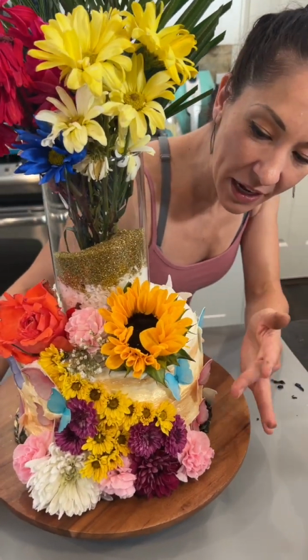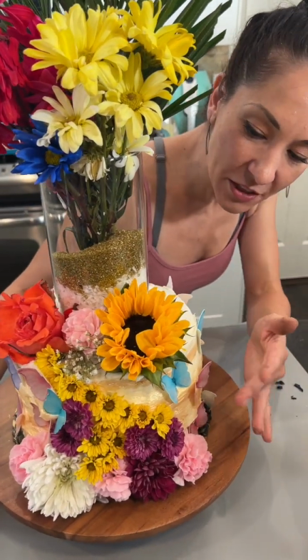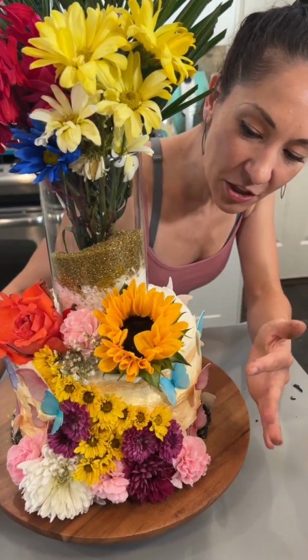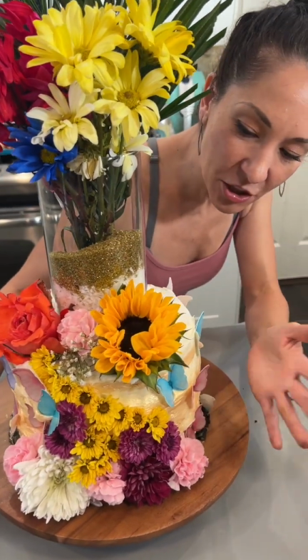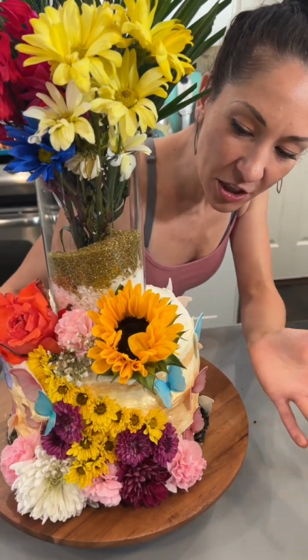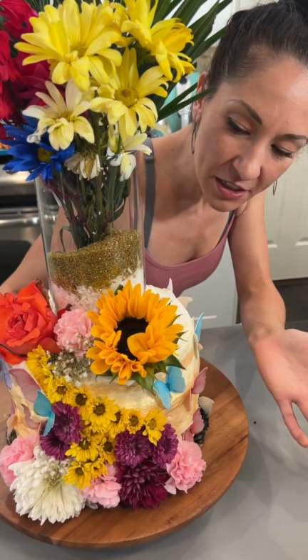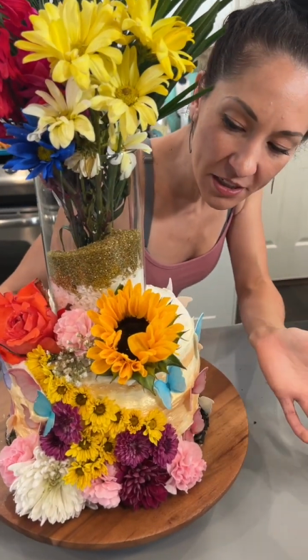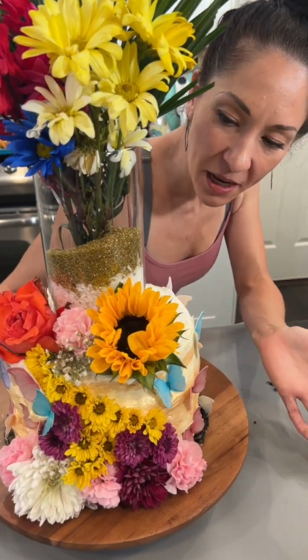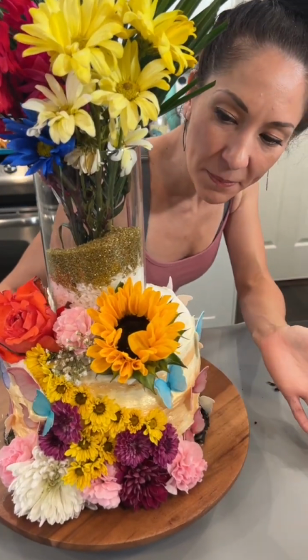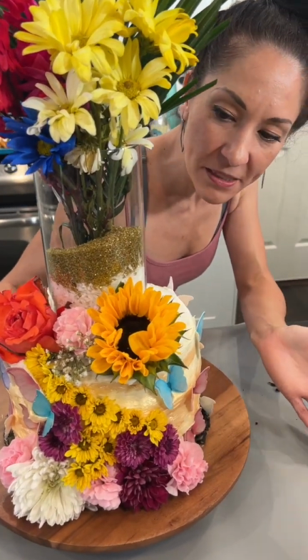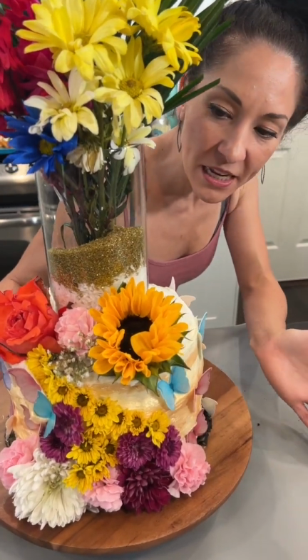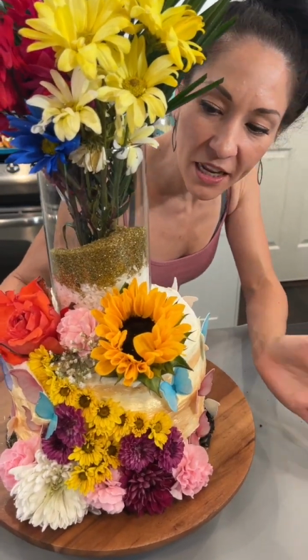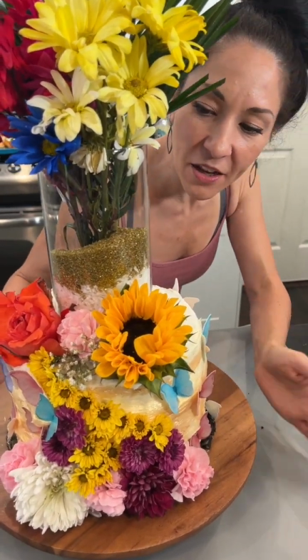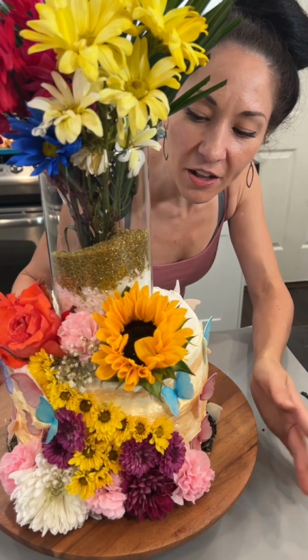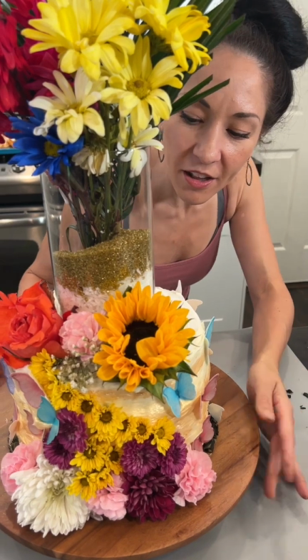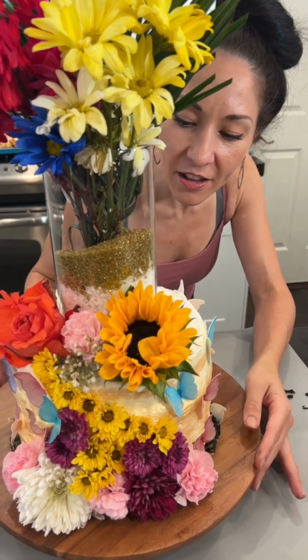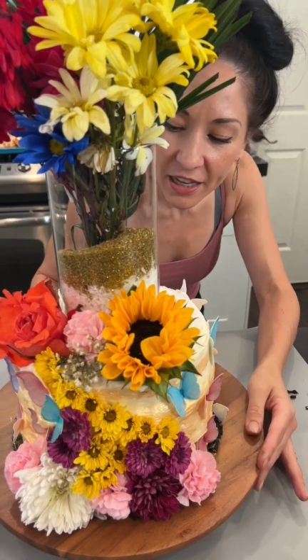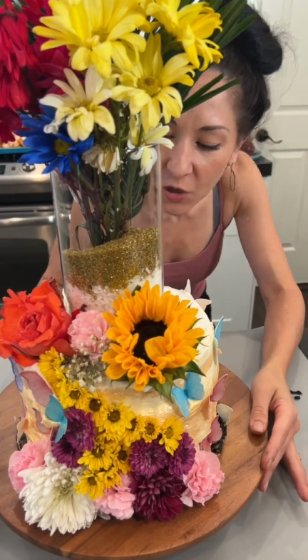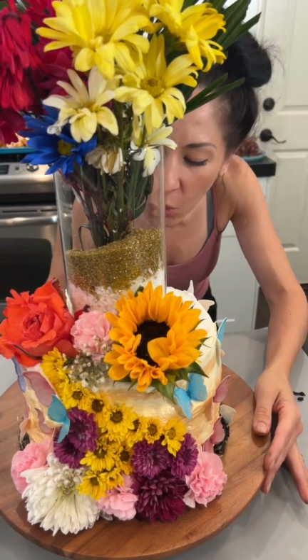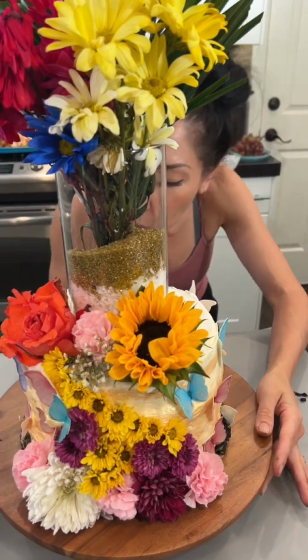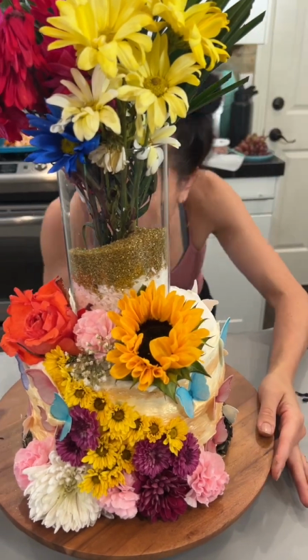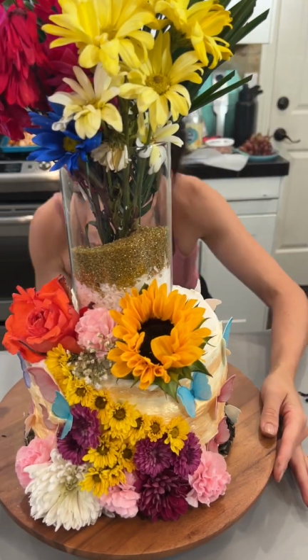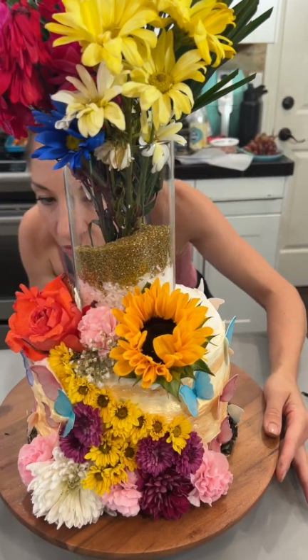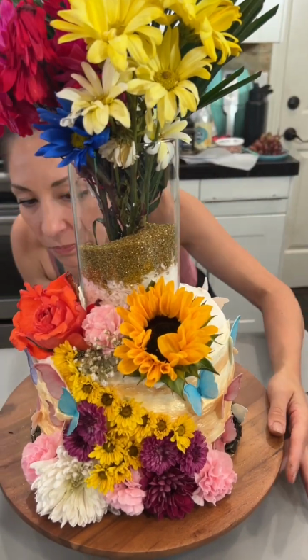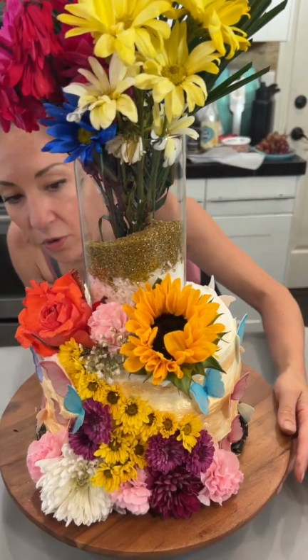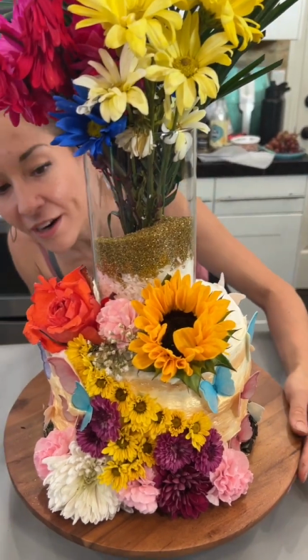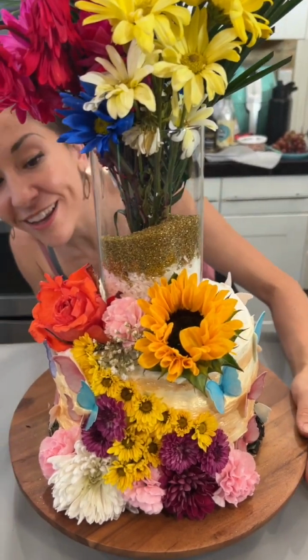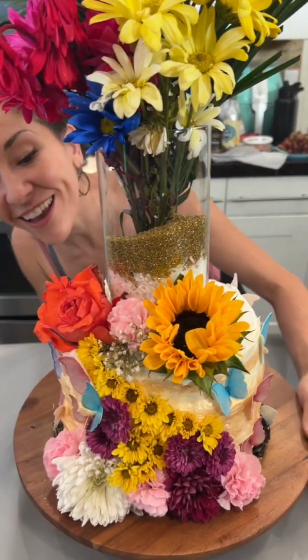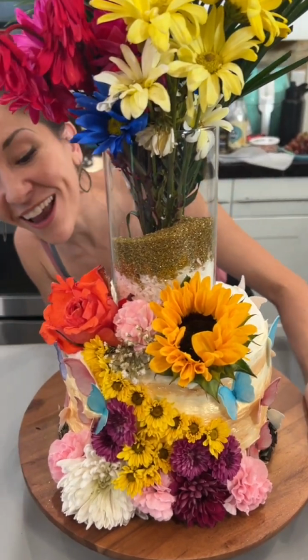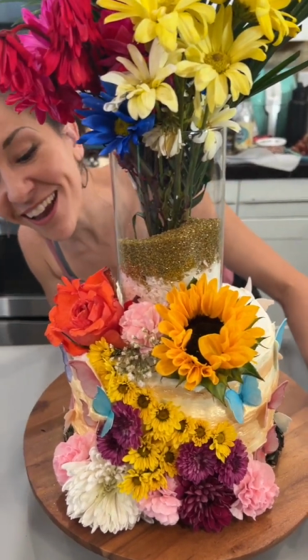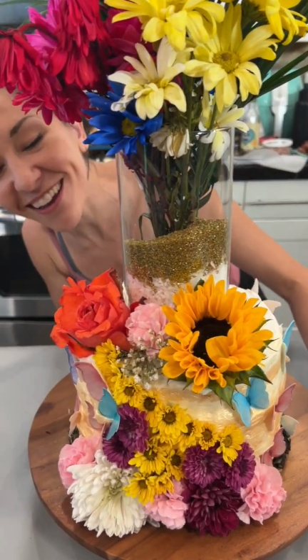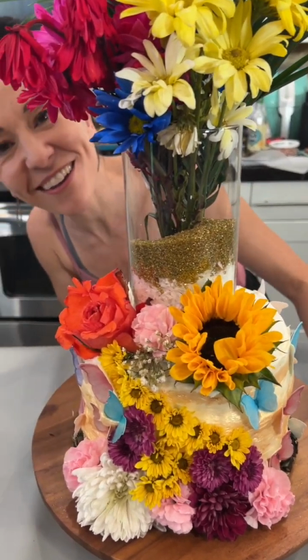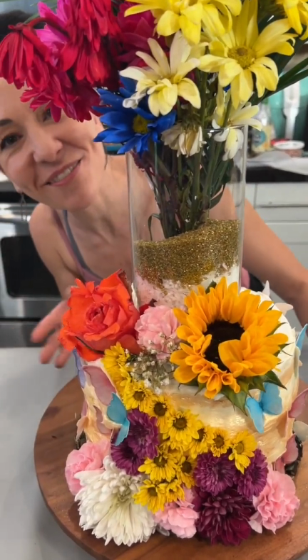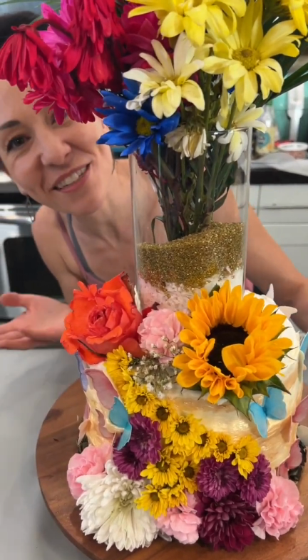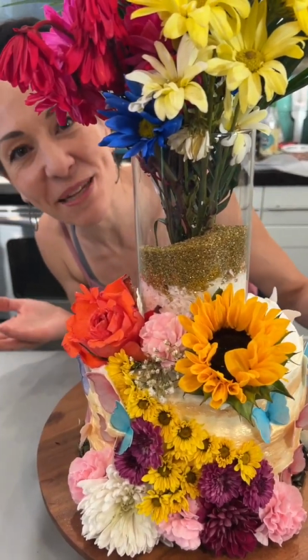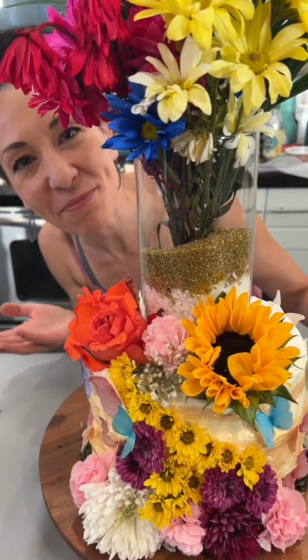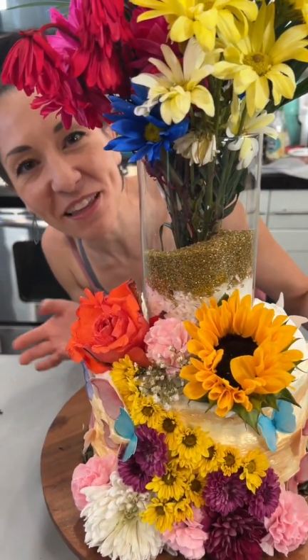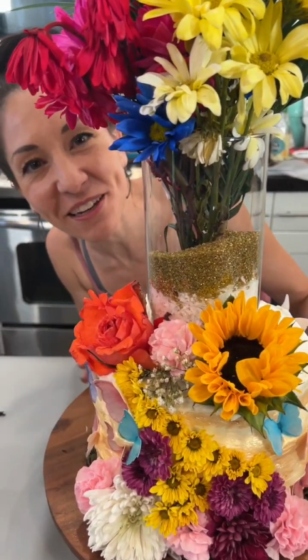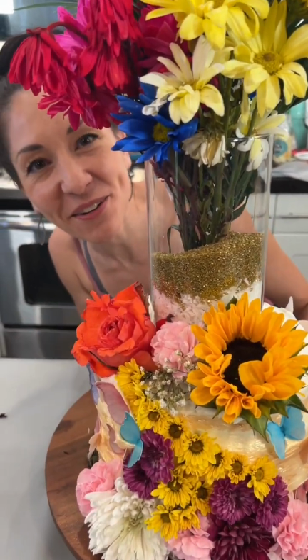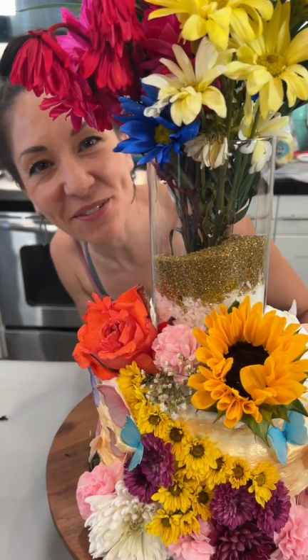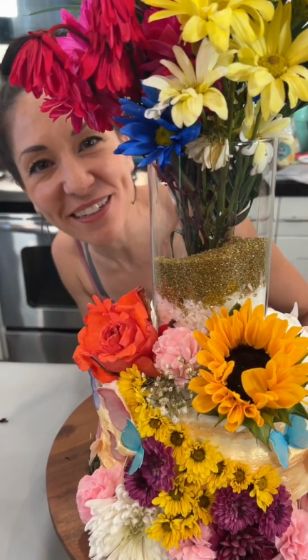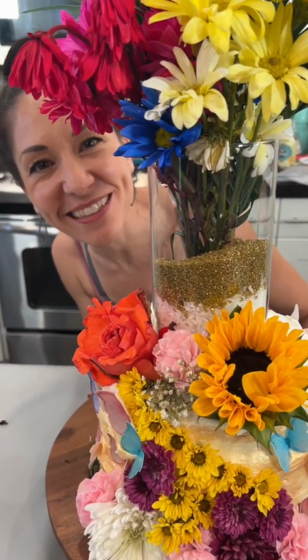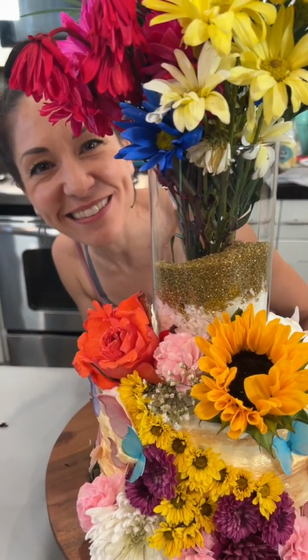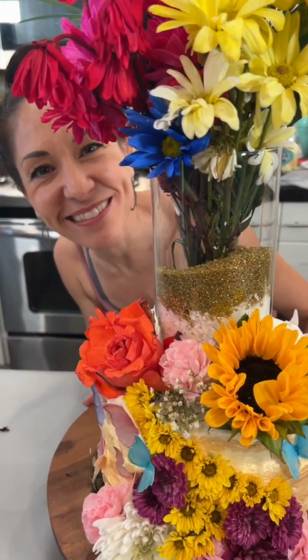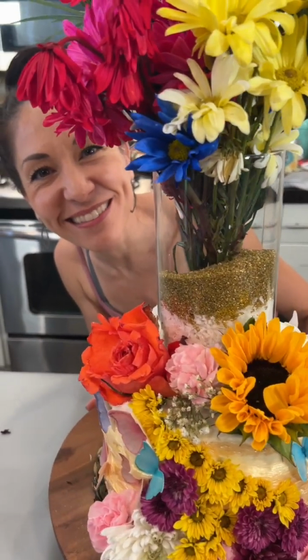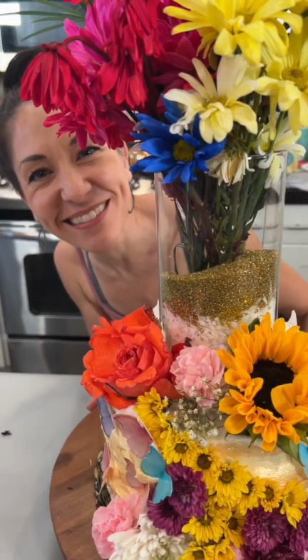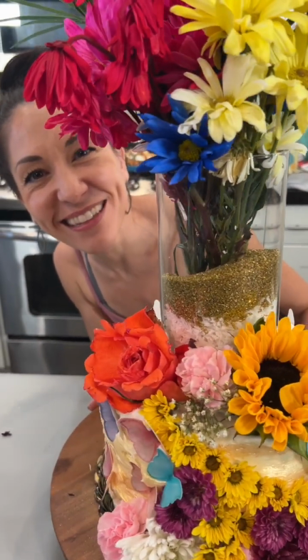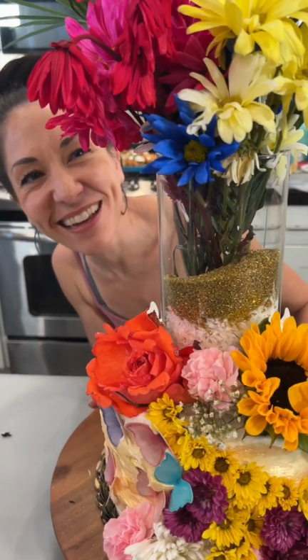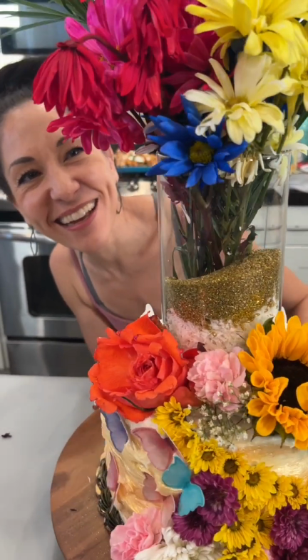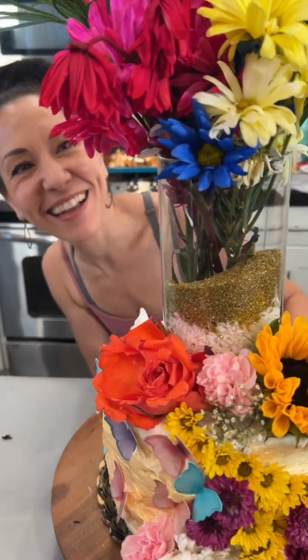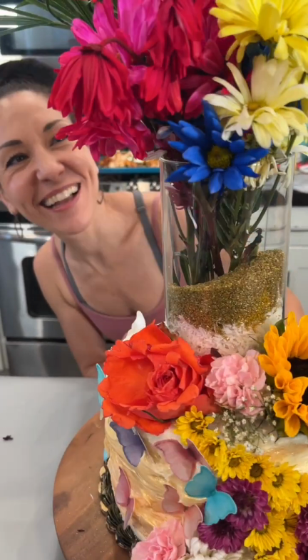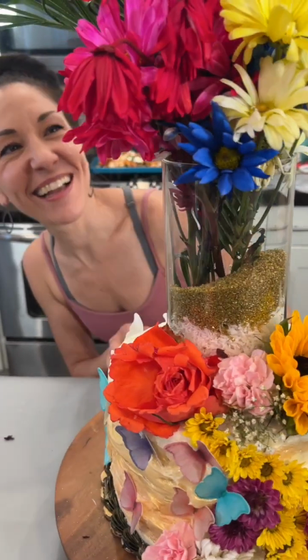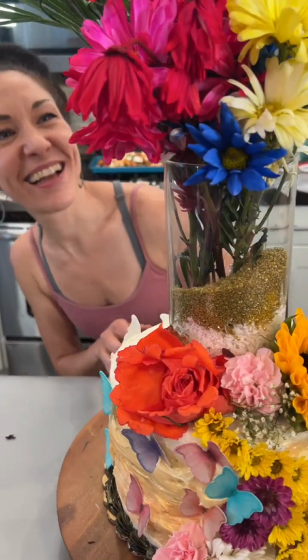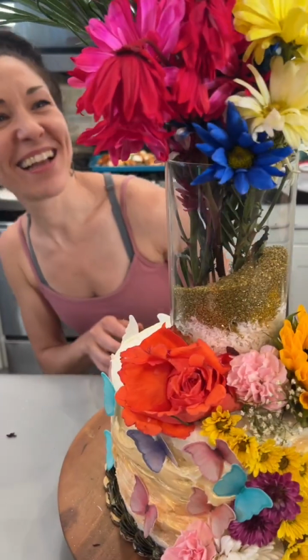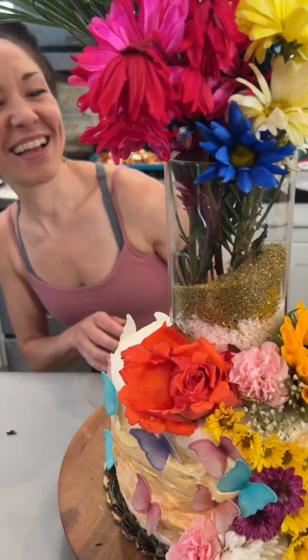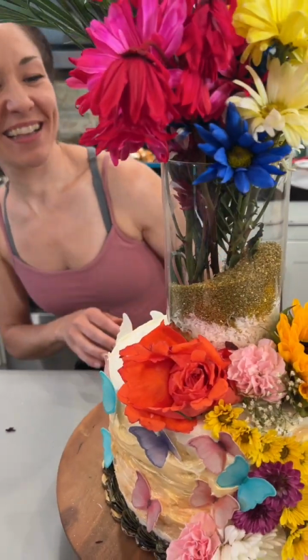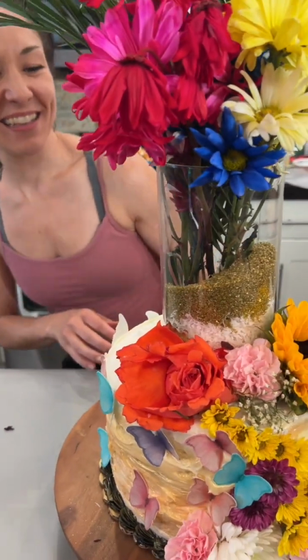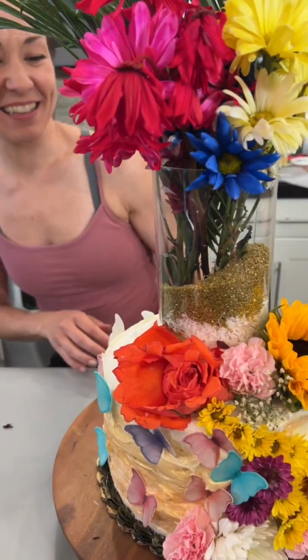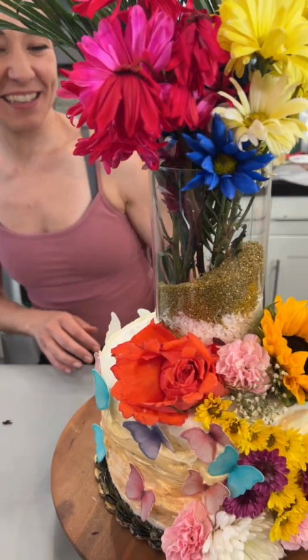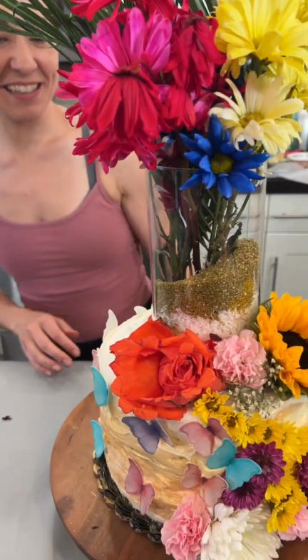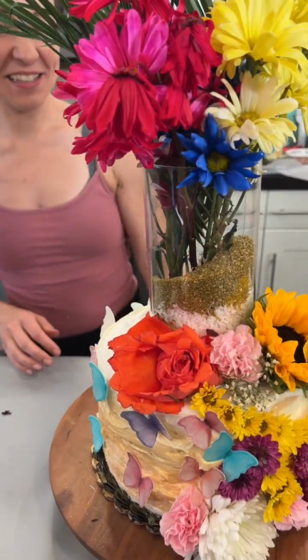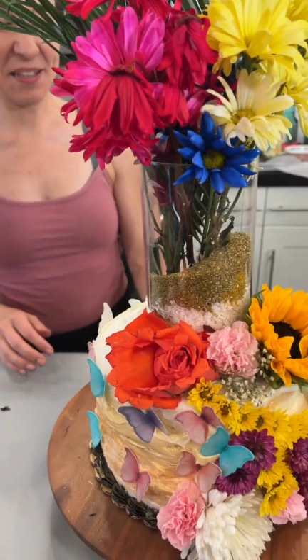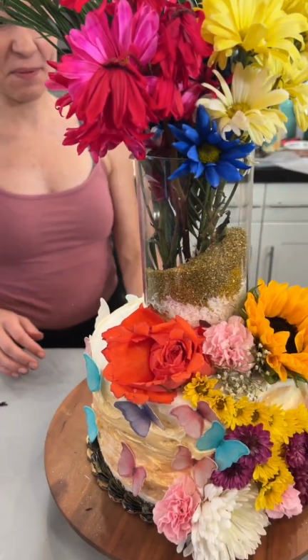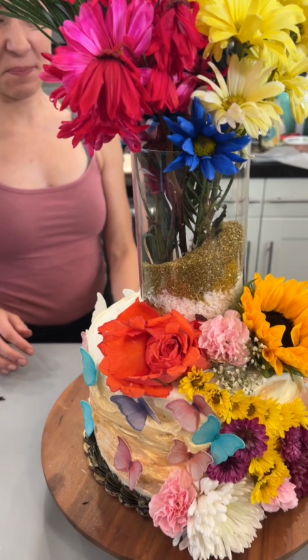And there you have it — an easy way to upcycle an old boring cake with something new. Love it!